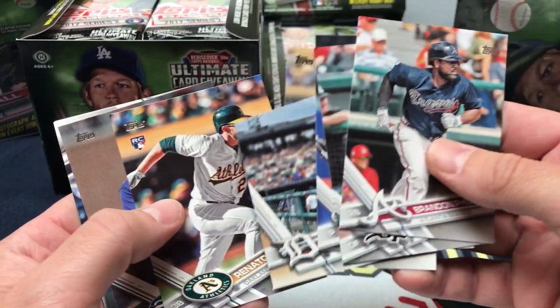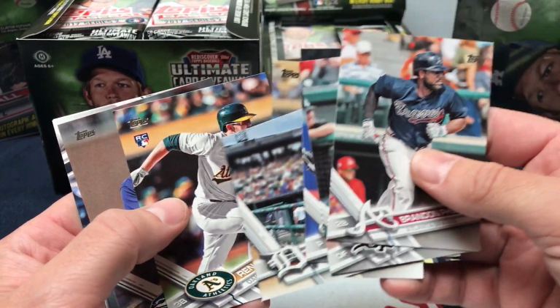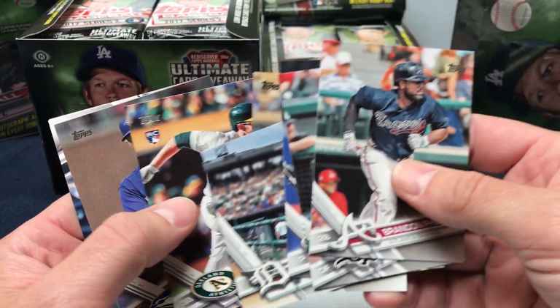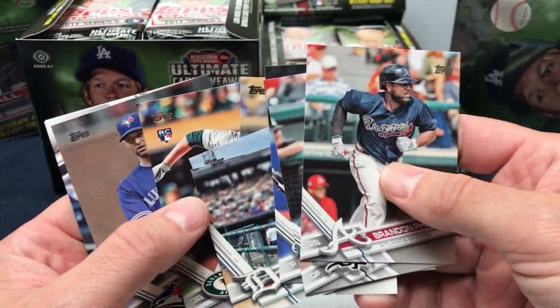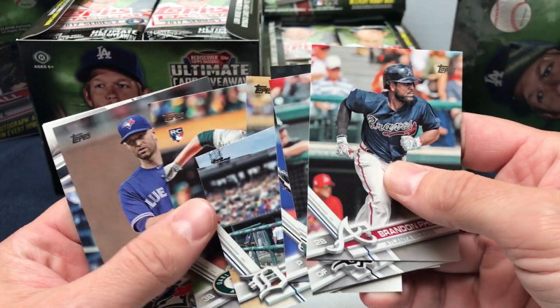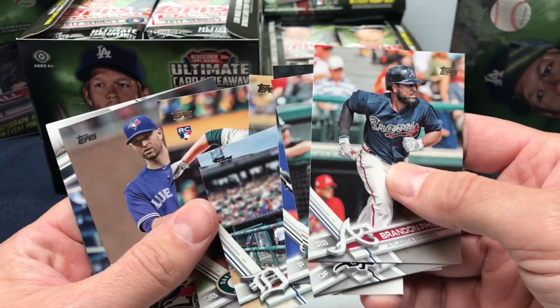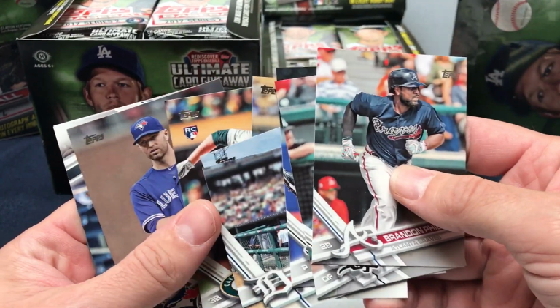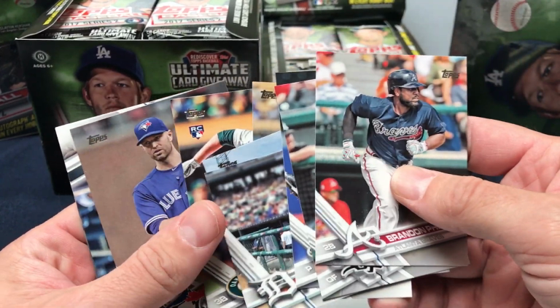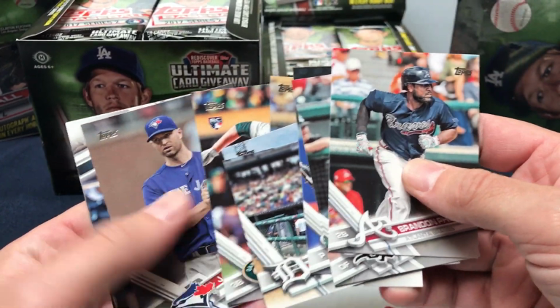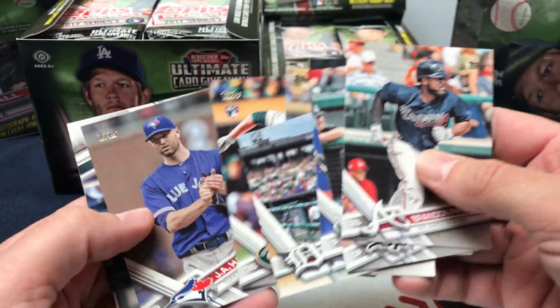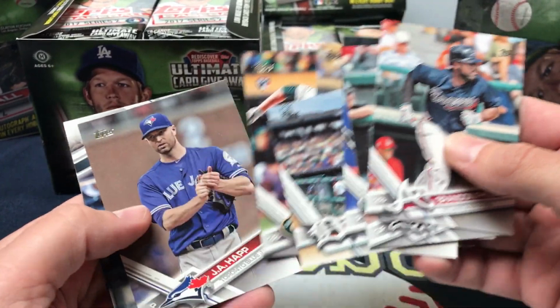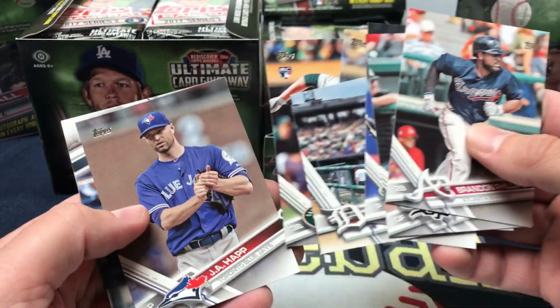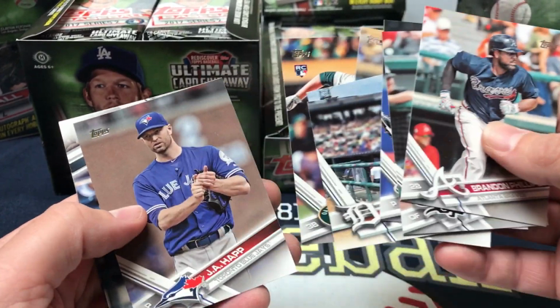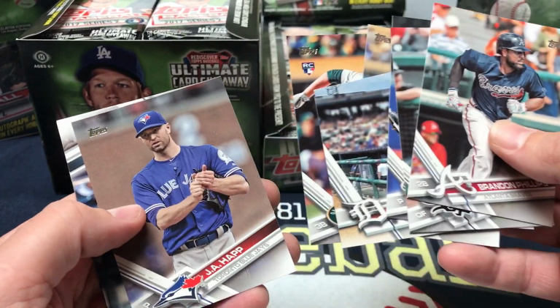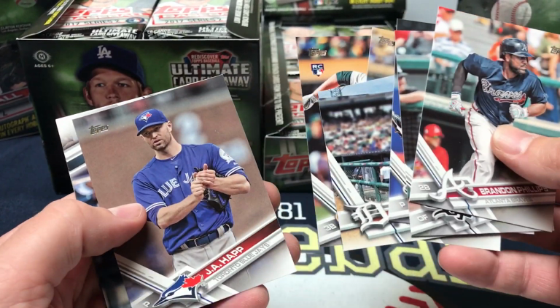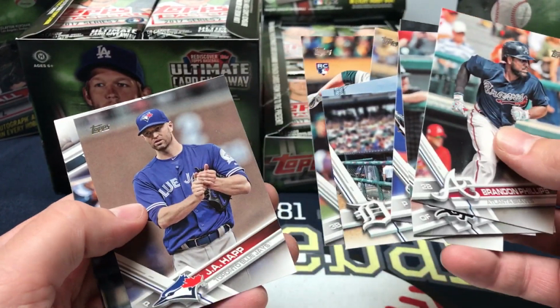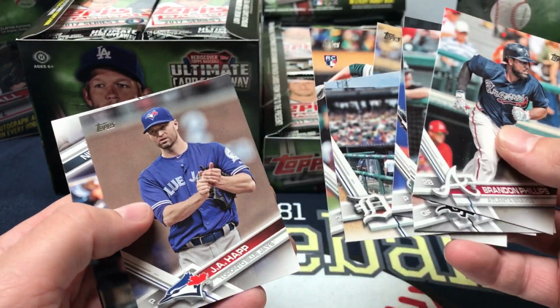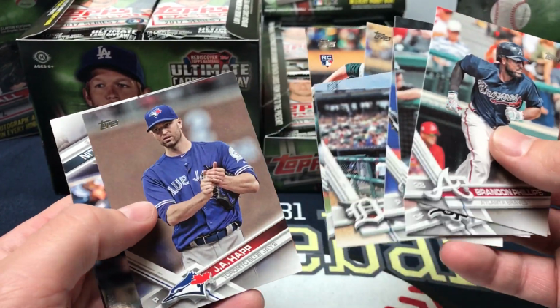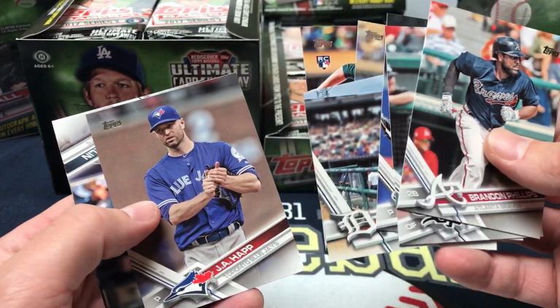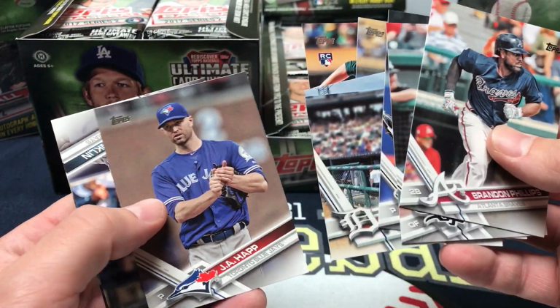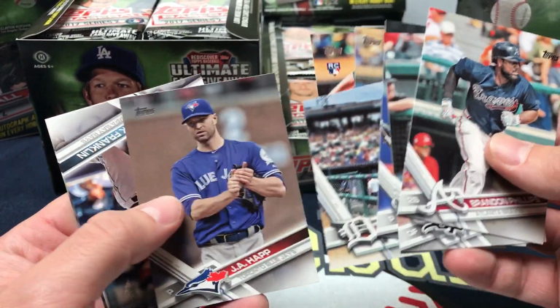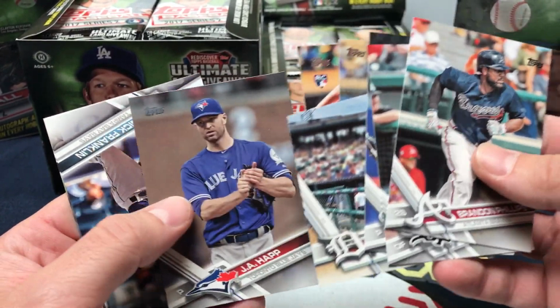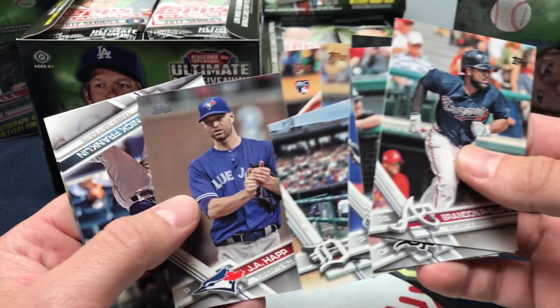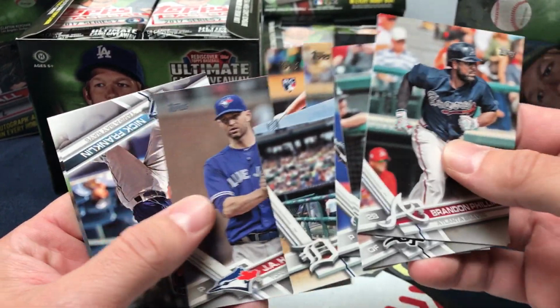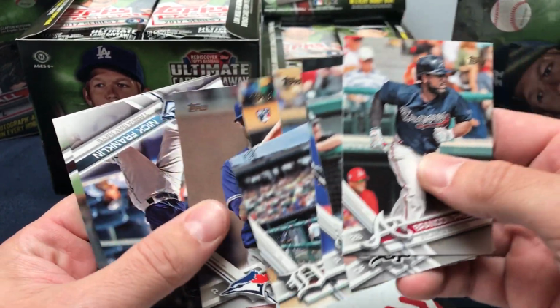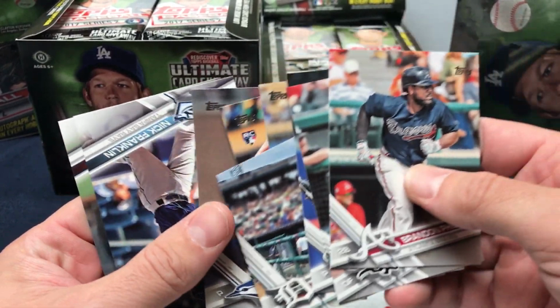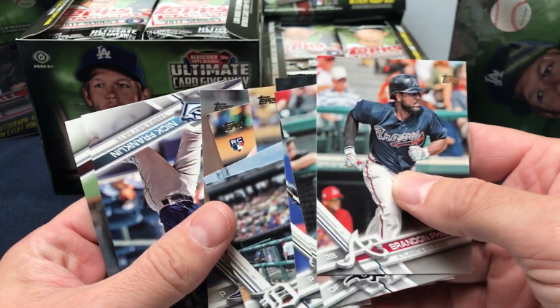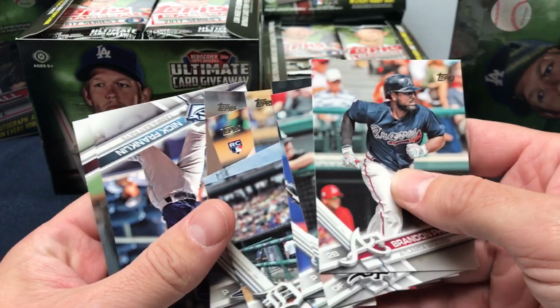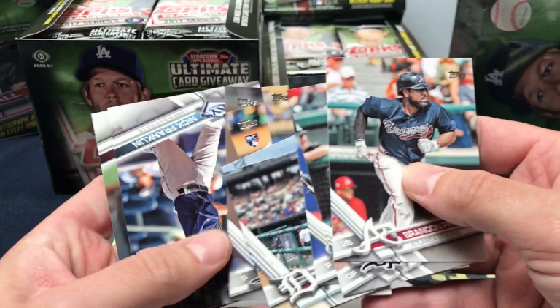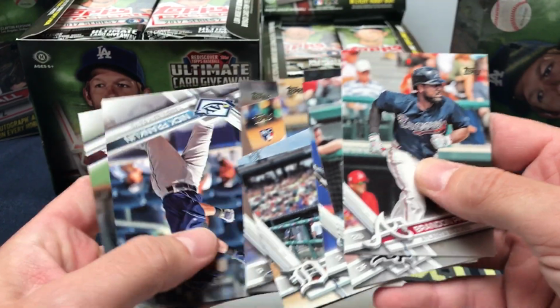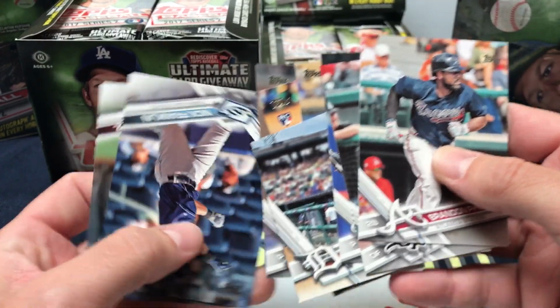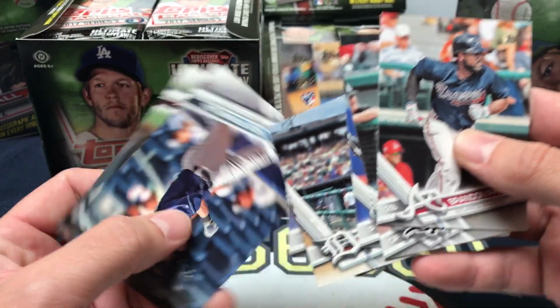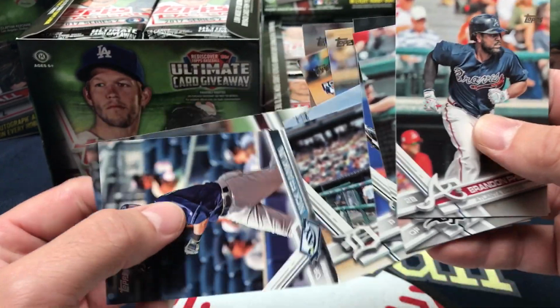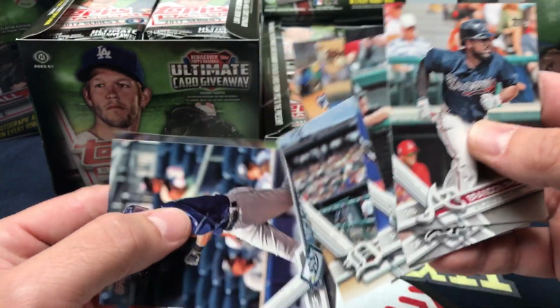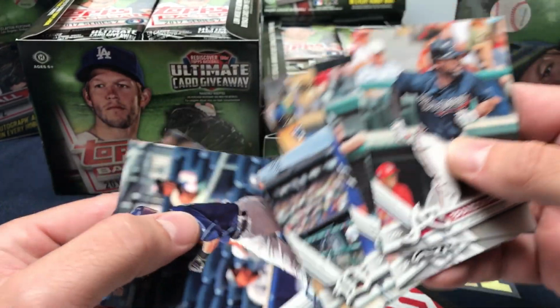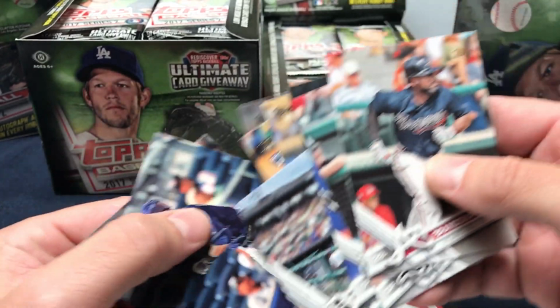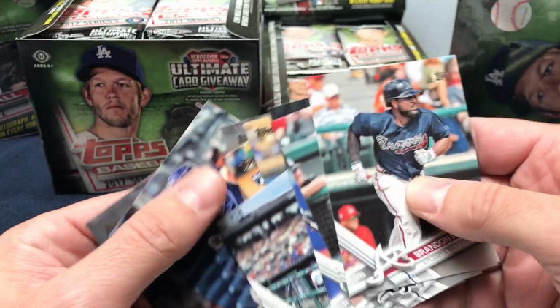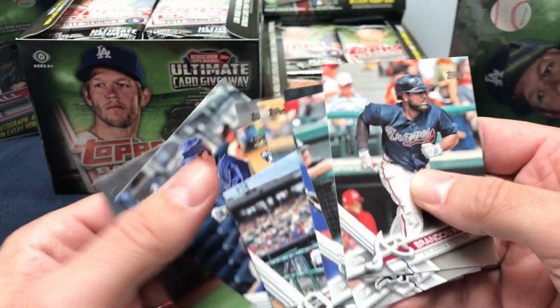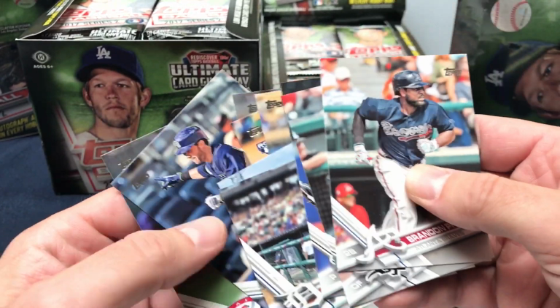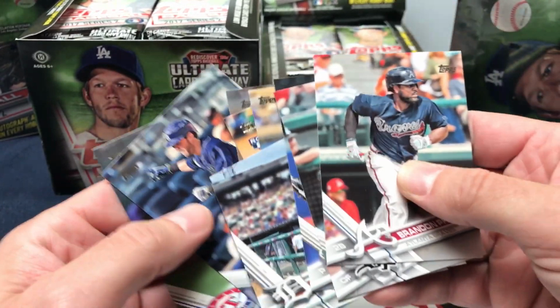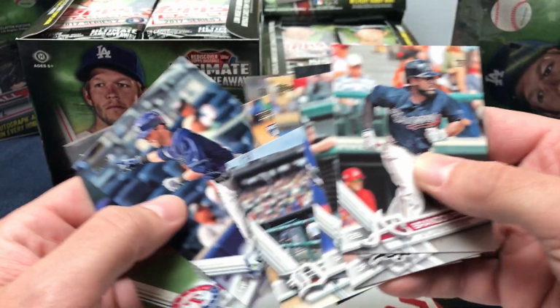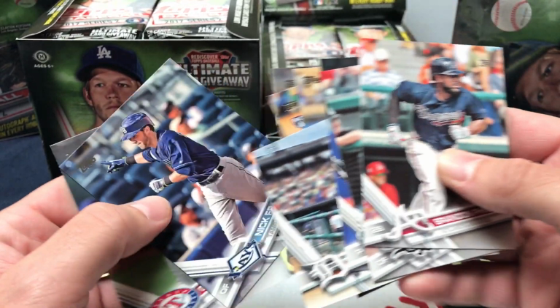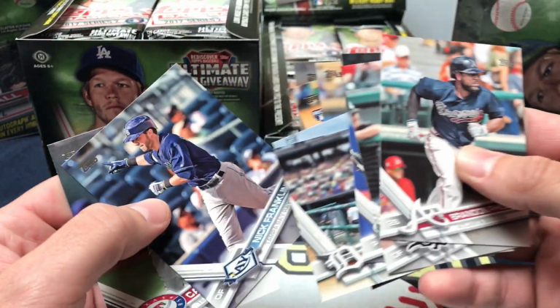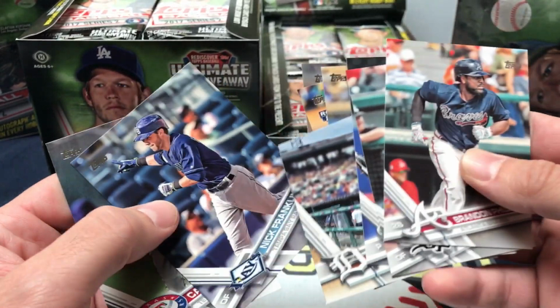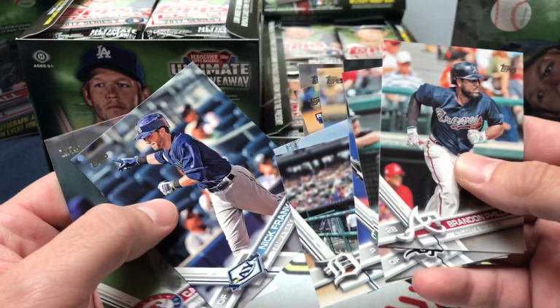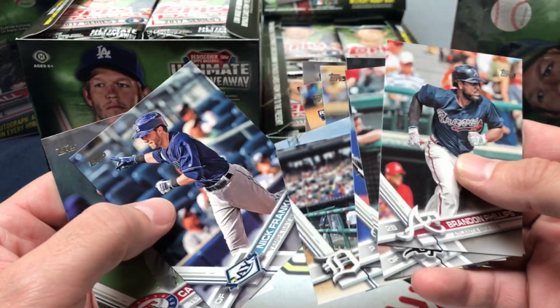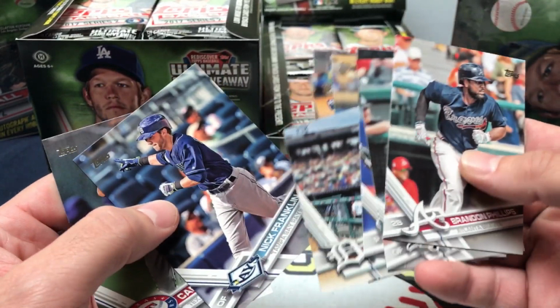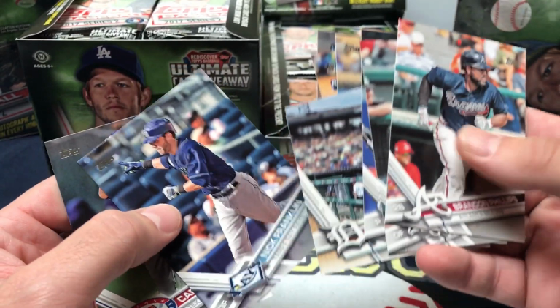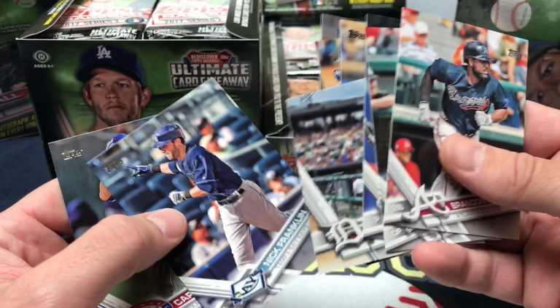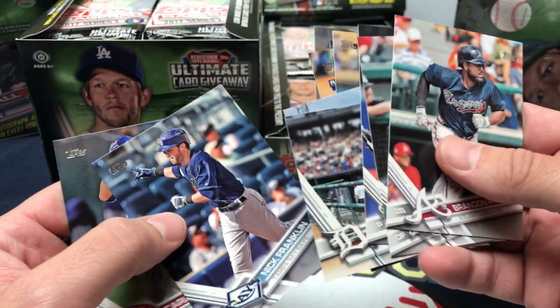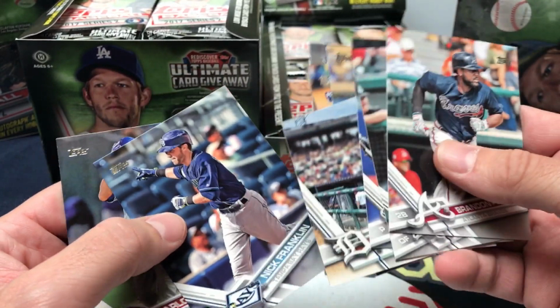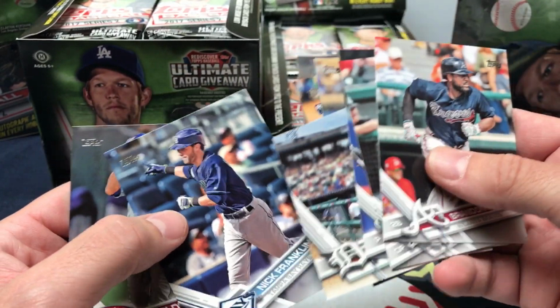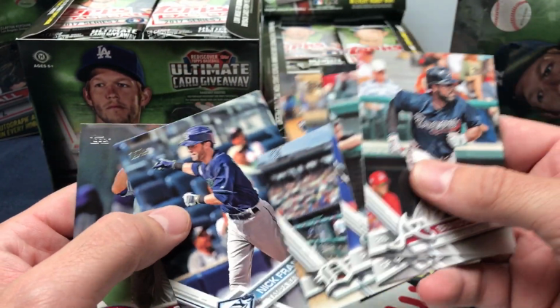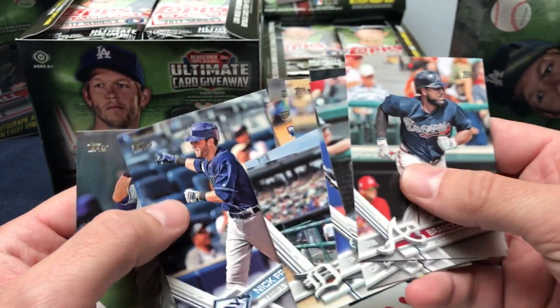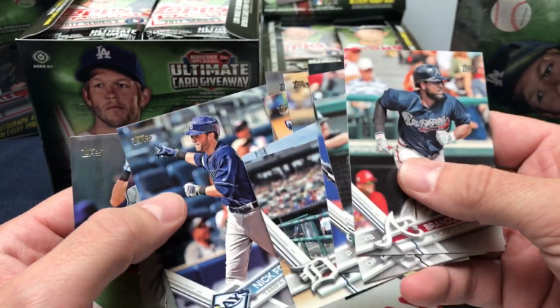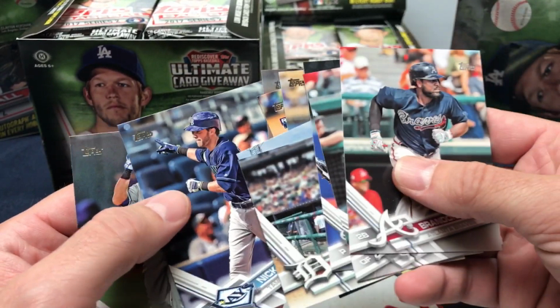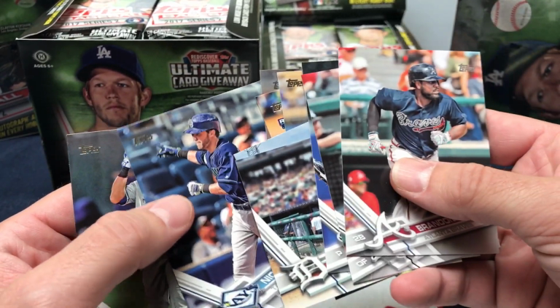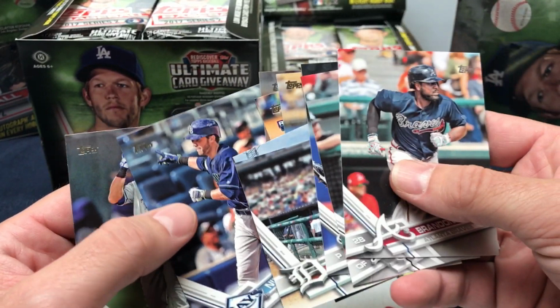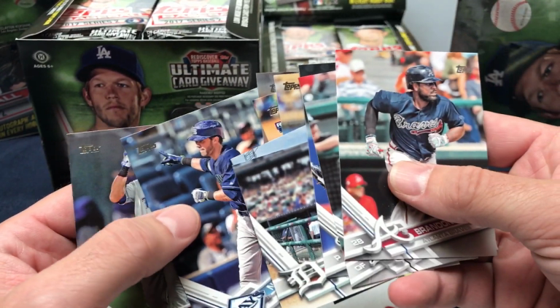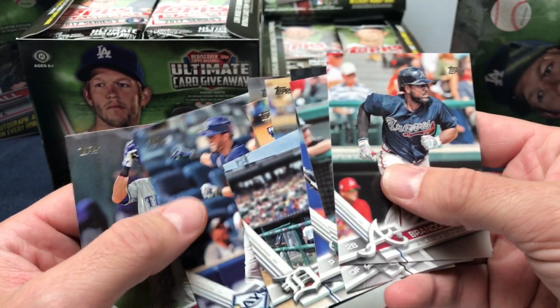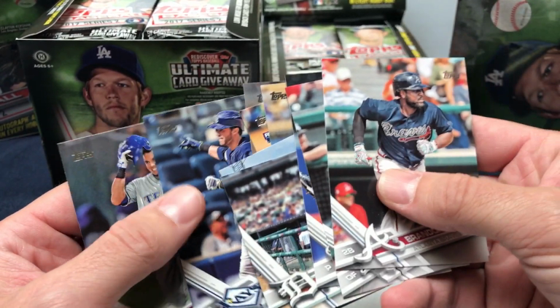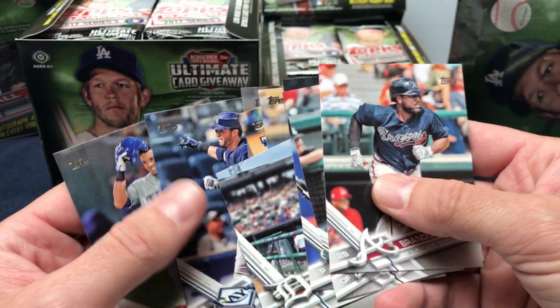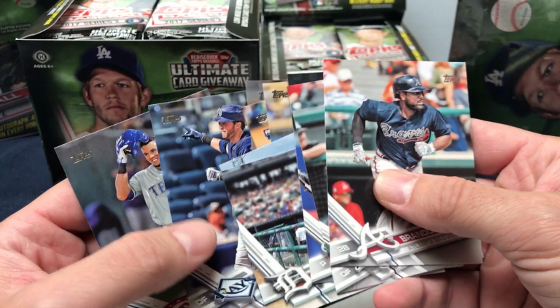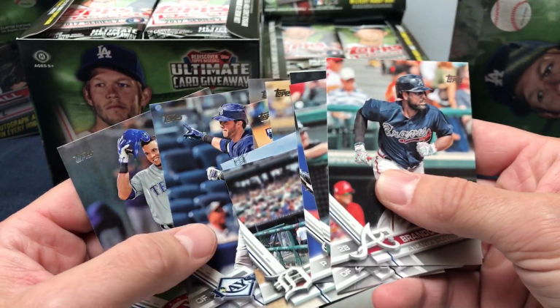Also, look forward to Series 2 Silver Packs. This product releases tomorrow, Wednesday.